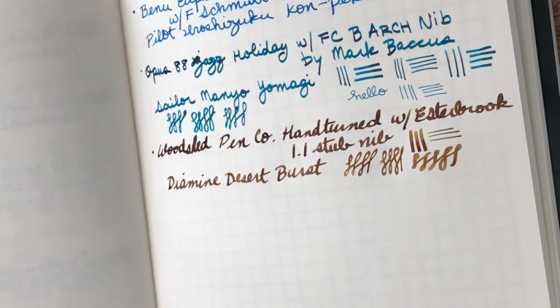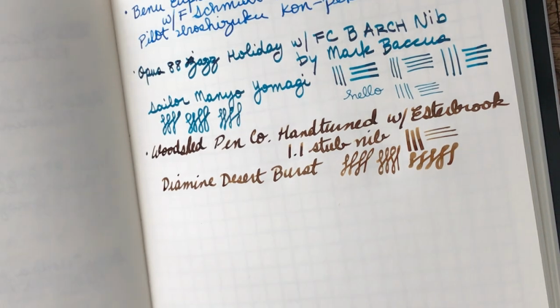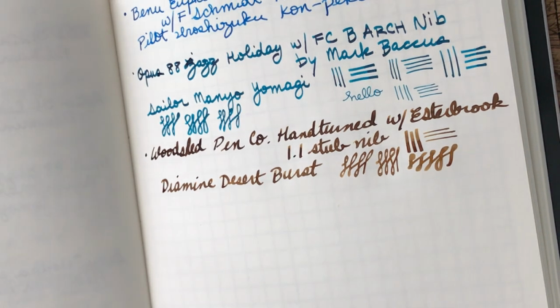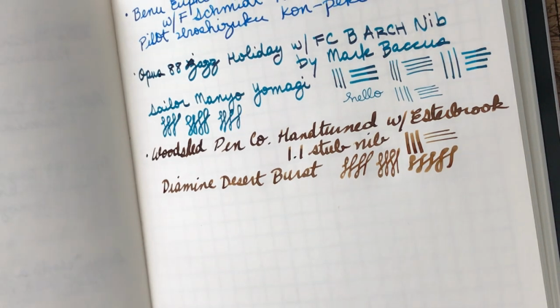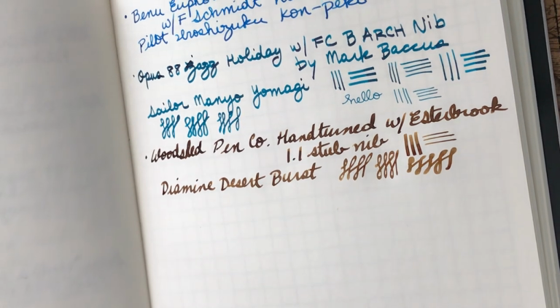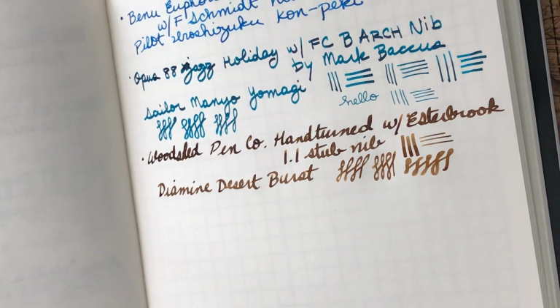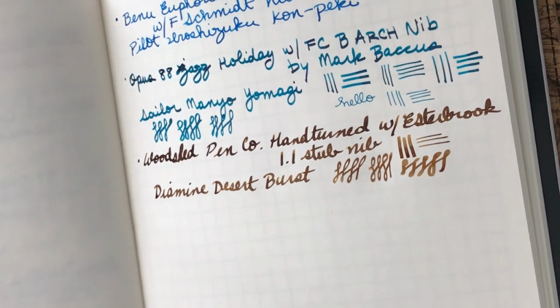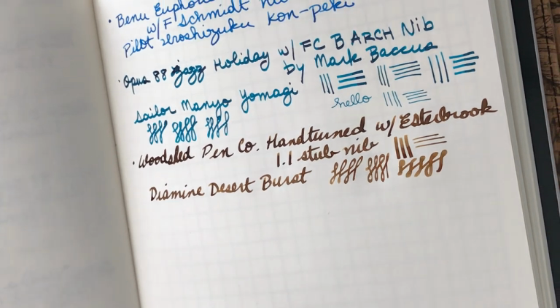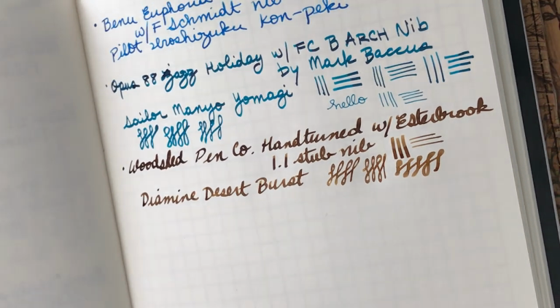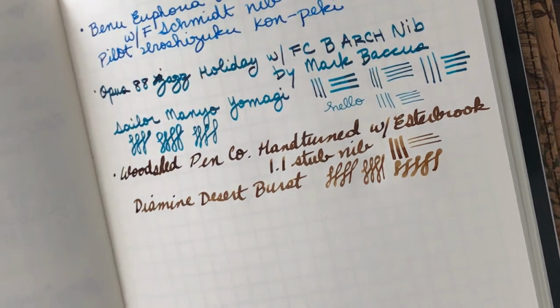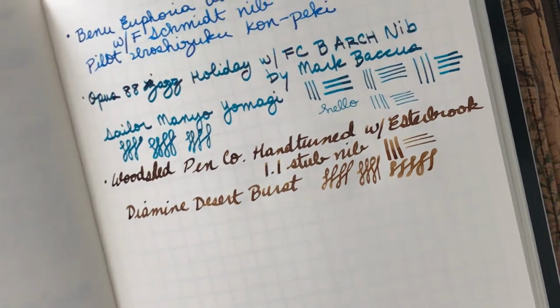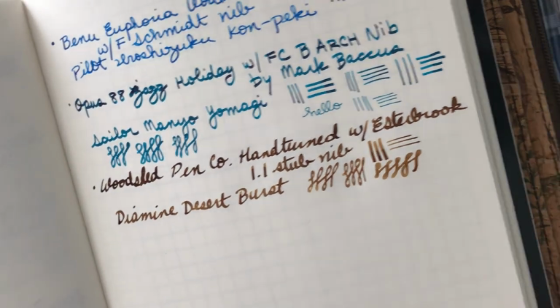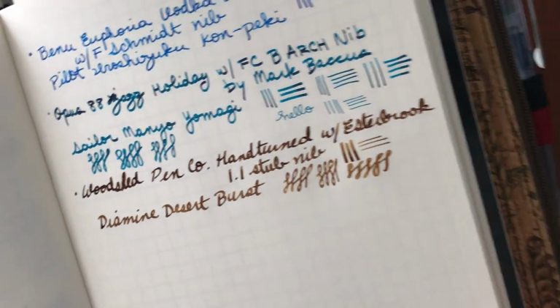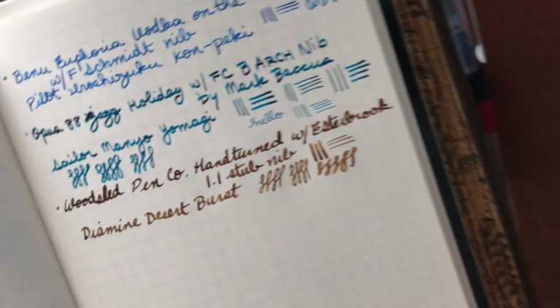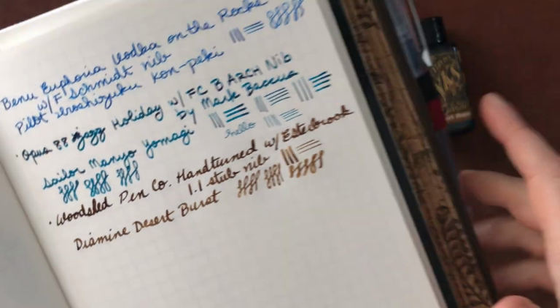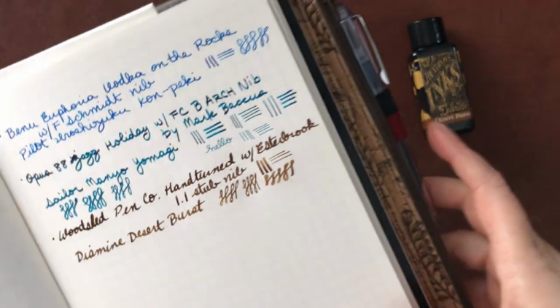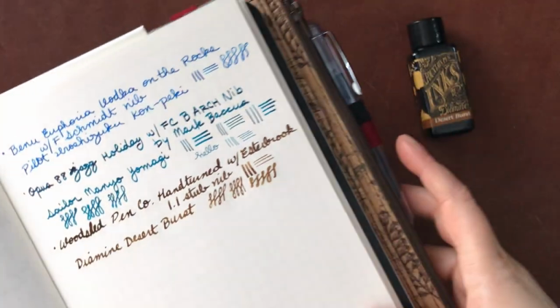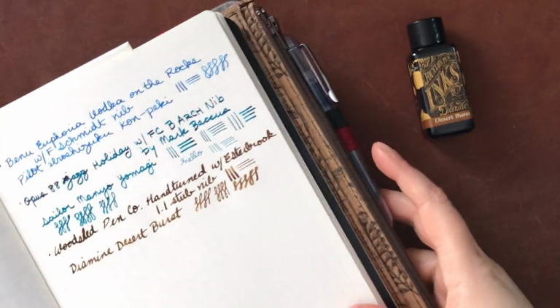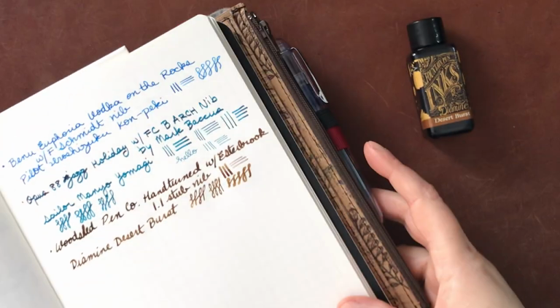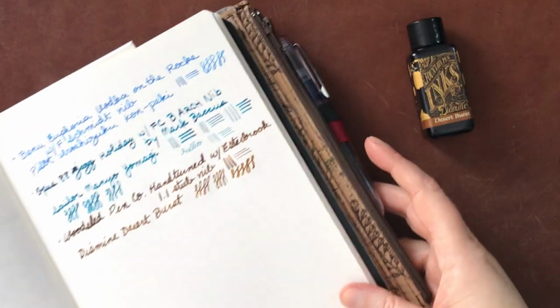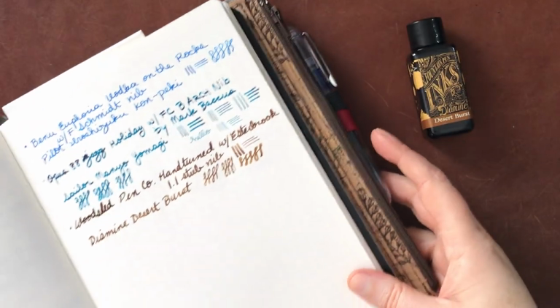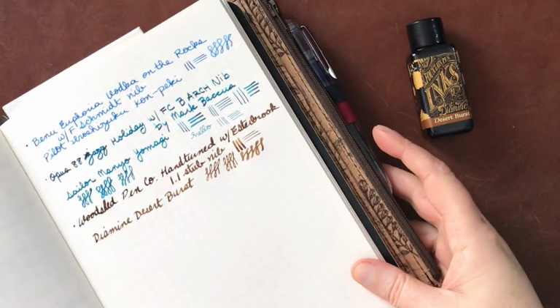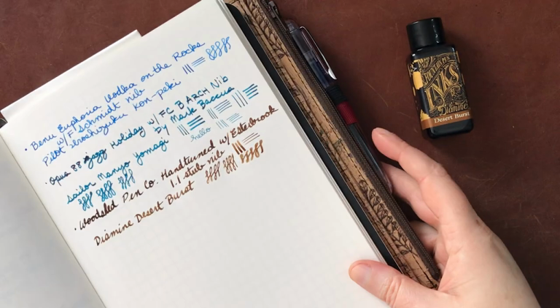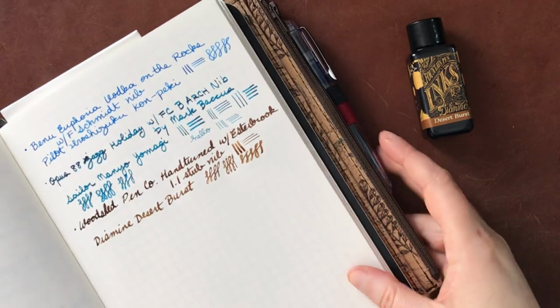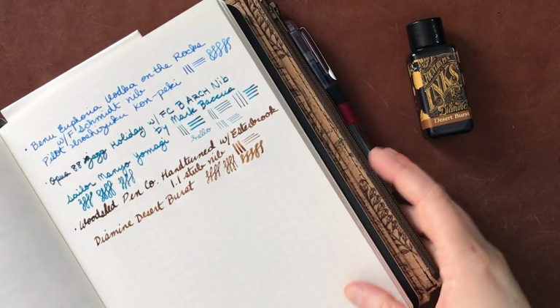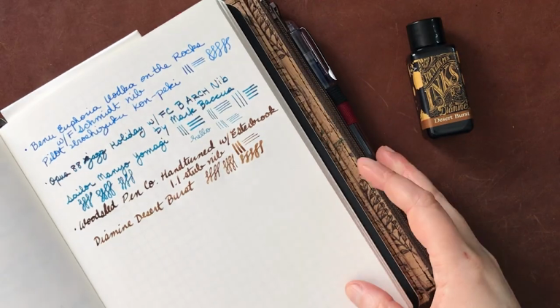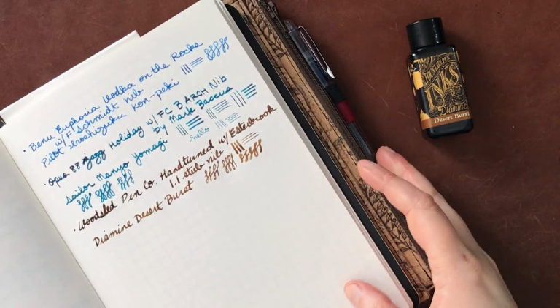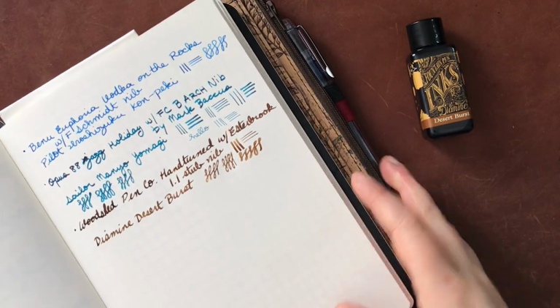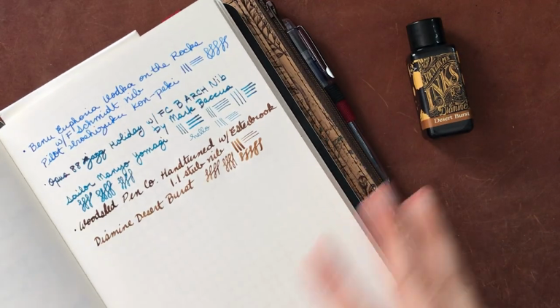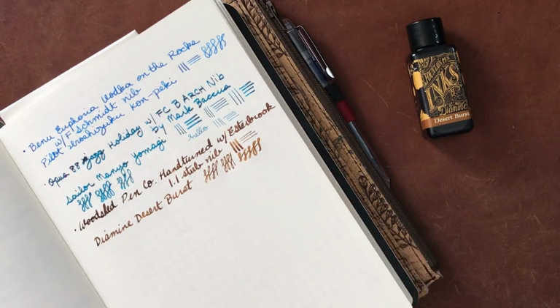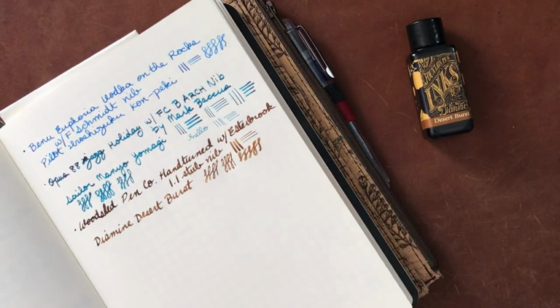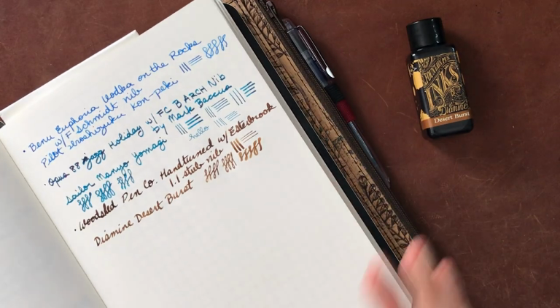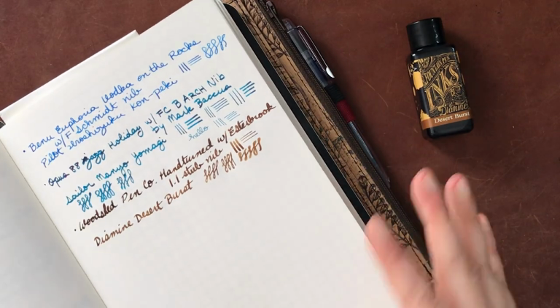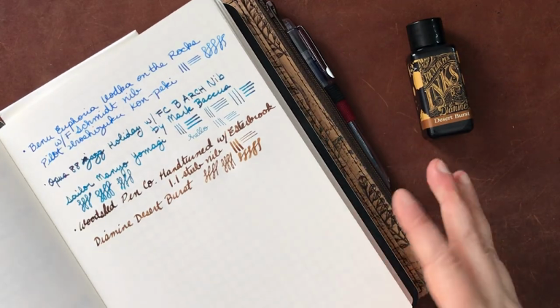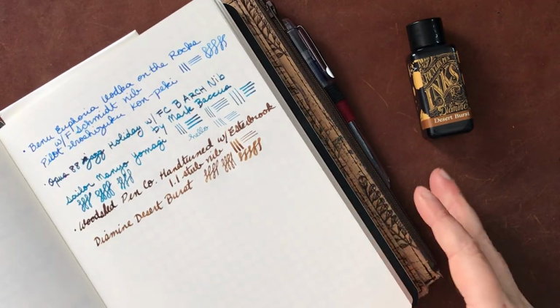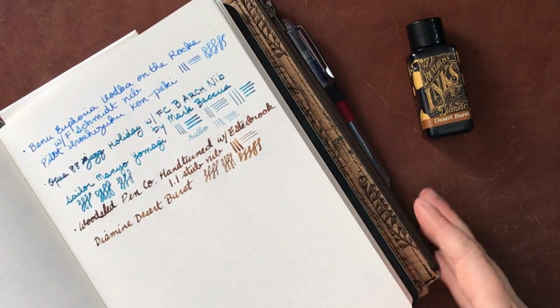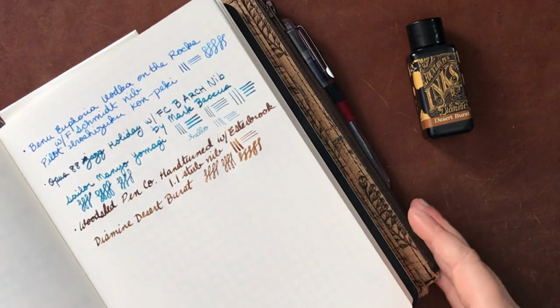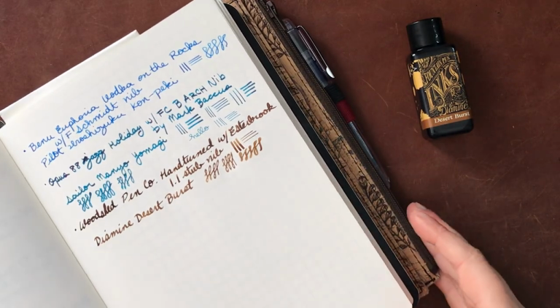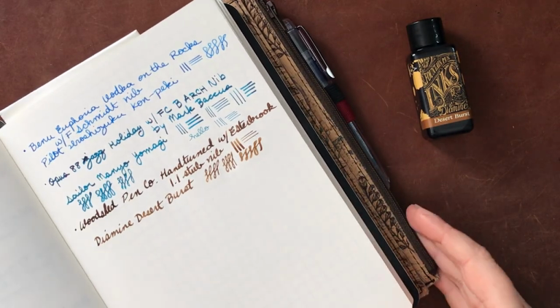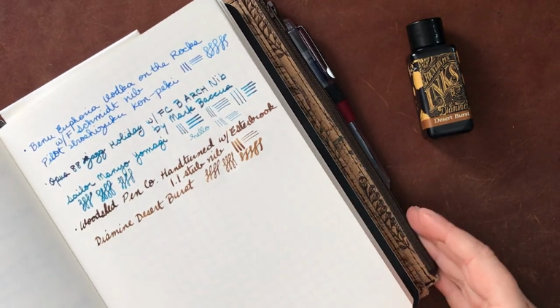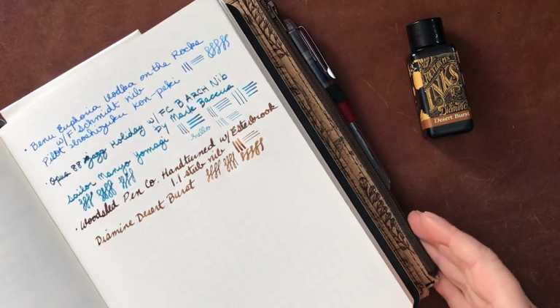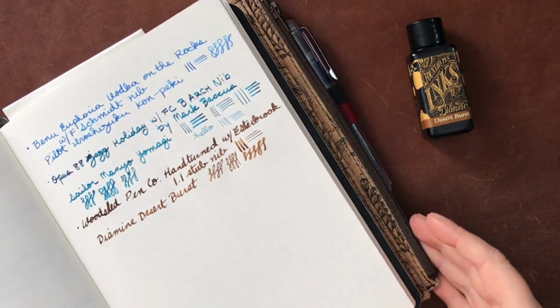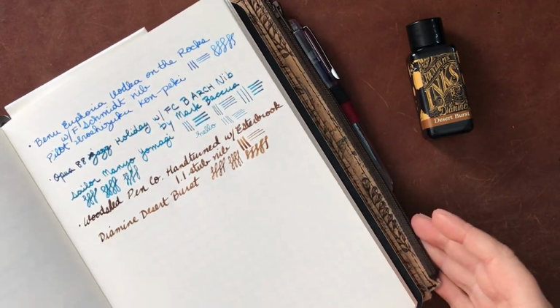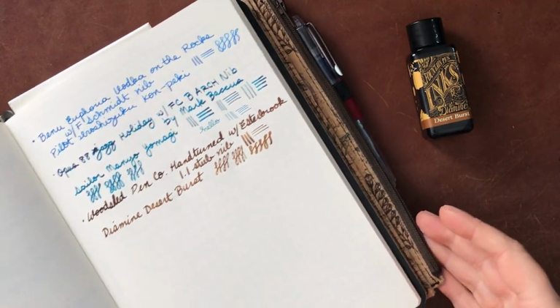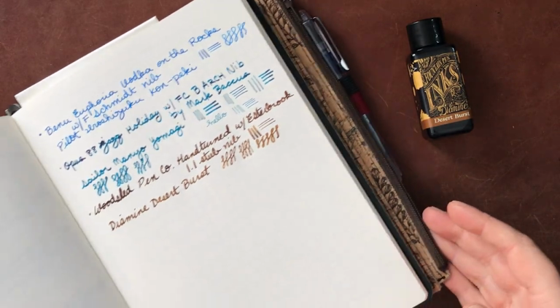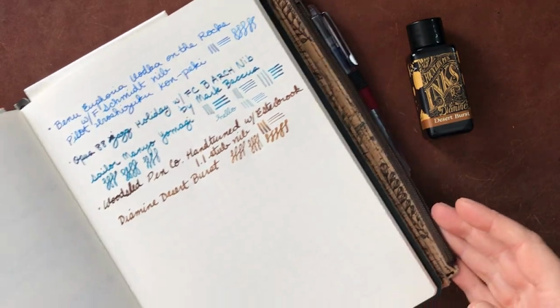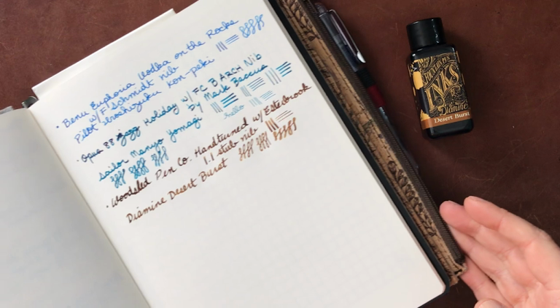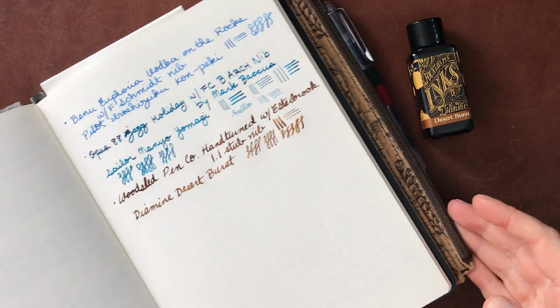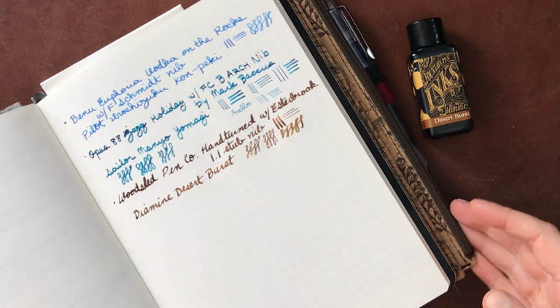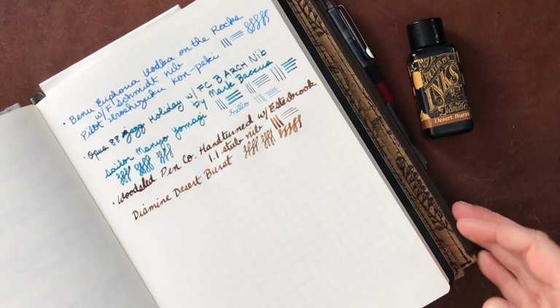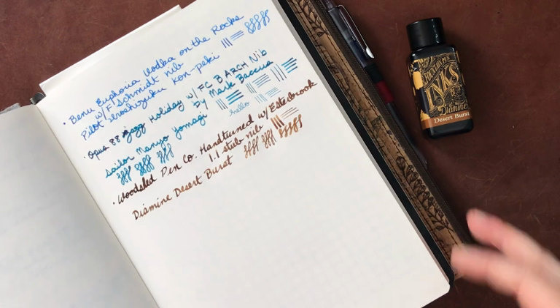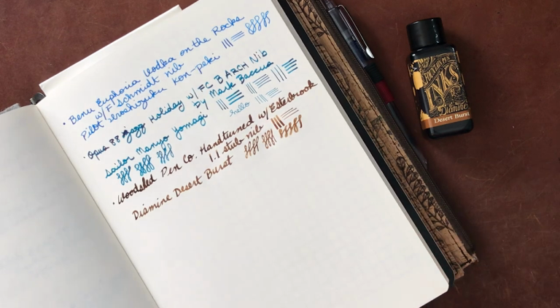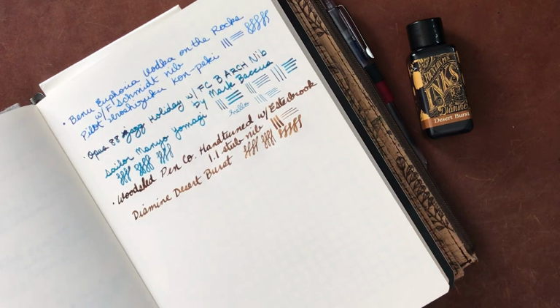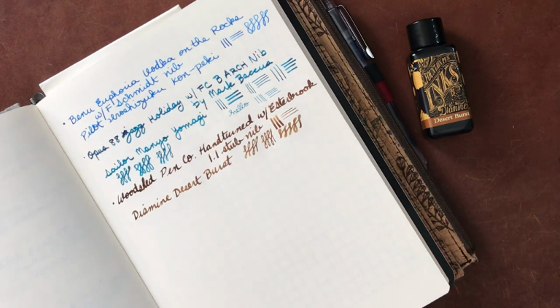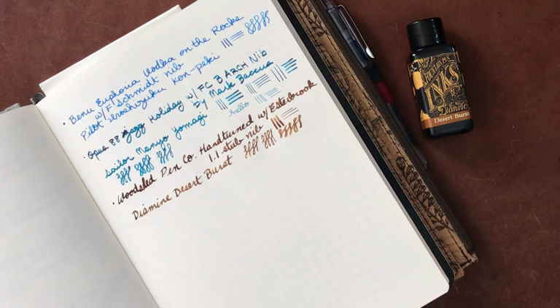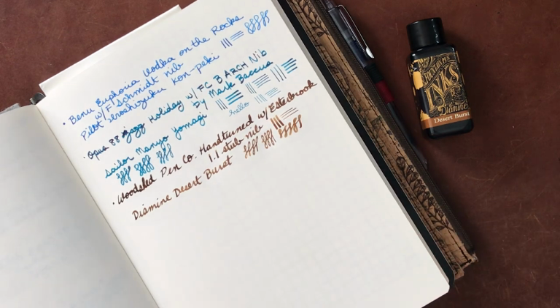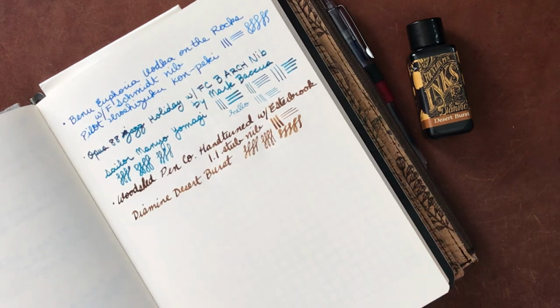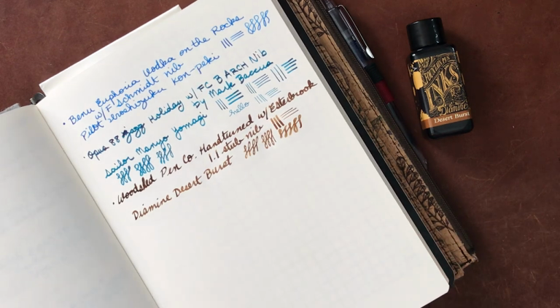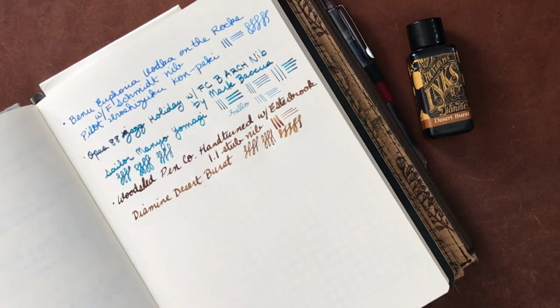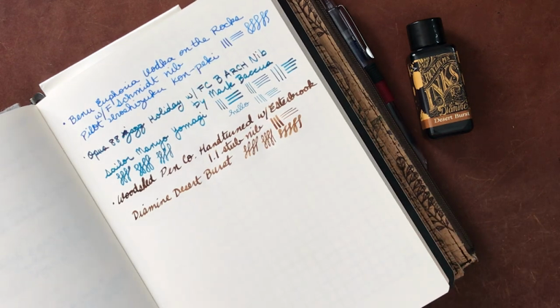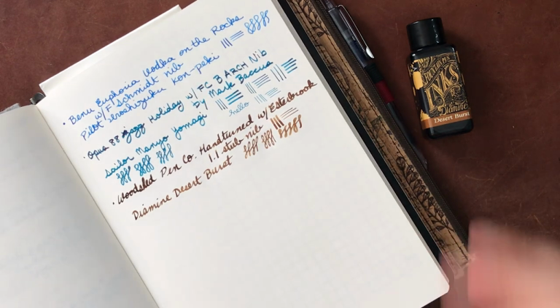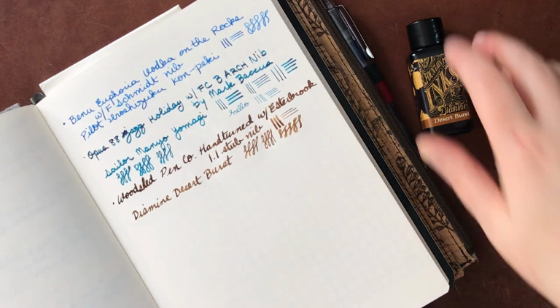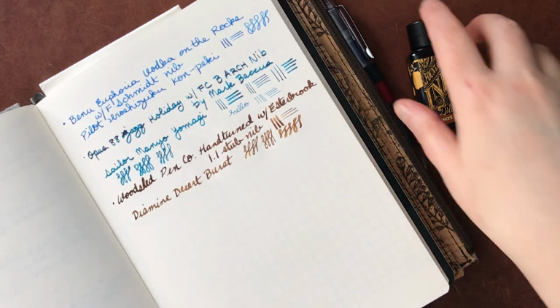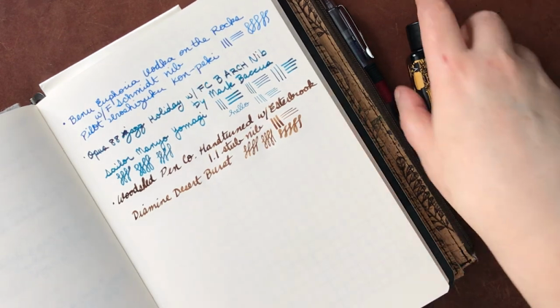I will bring this one up to the camera so you can see that. This ink has lovely, lovely shading, which you can really see very well in the downstrokes here. It's just absolutely lovely. I'm really falling in love with sort of these warm browns.